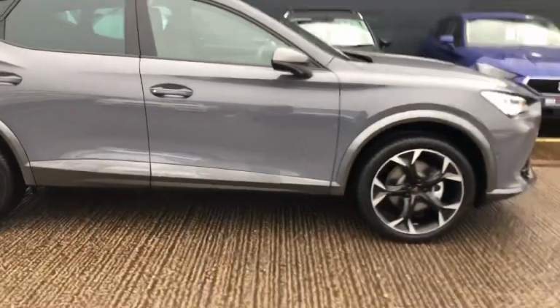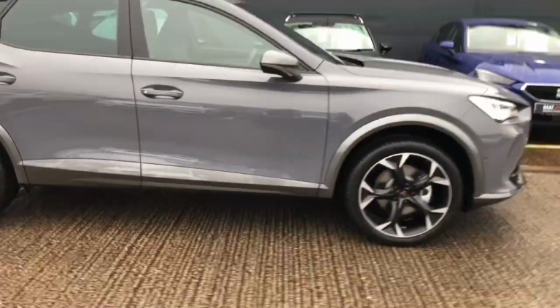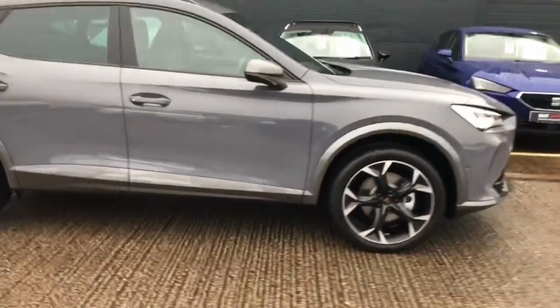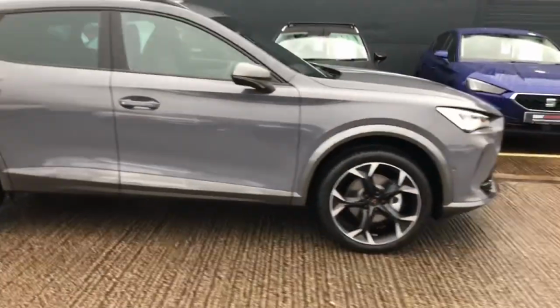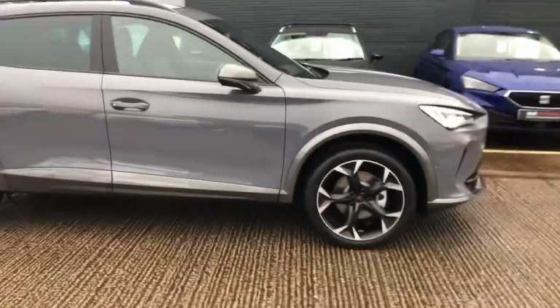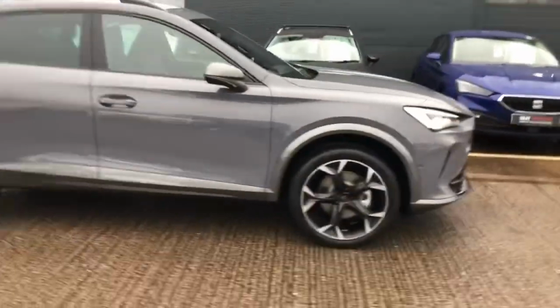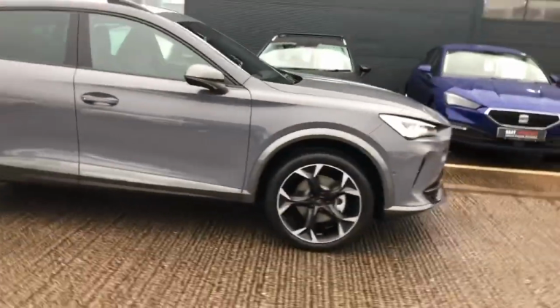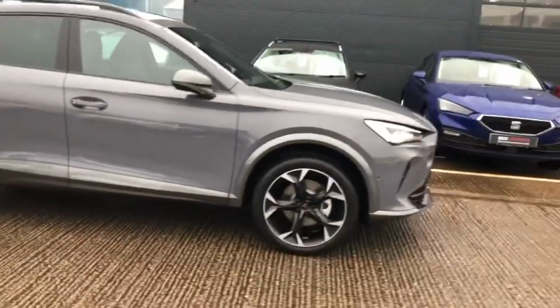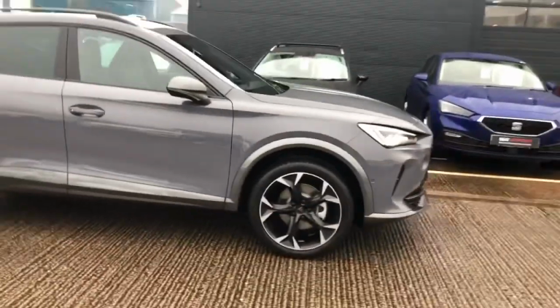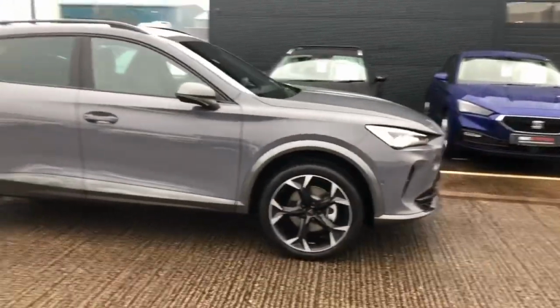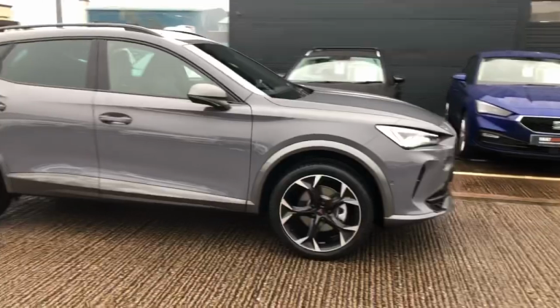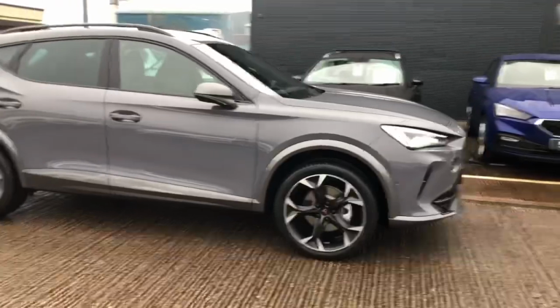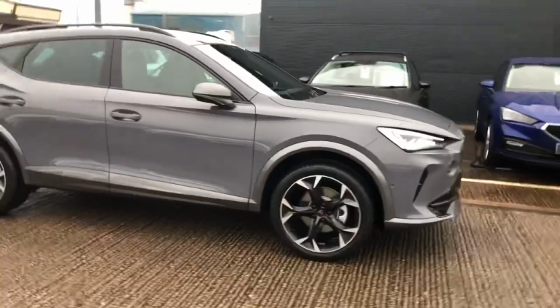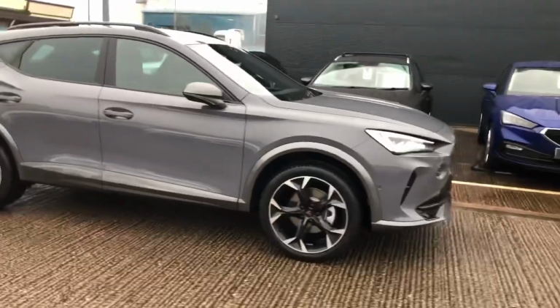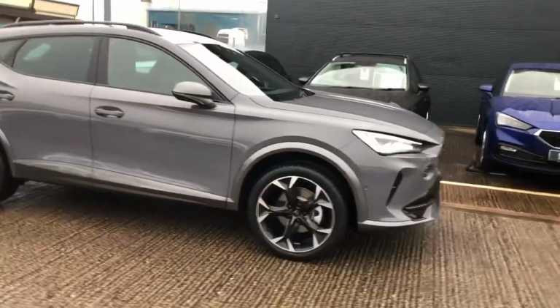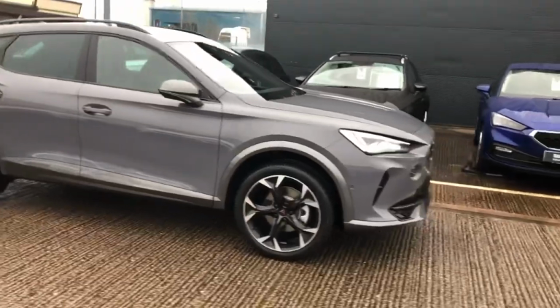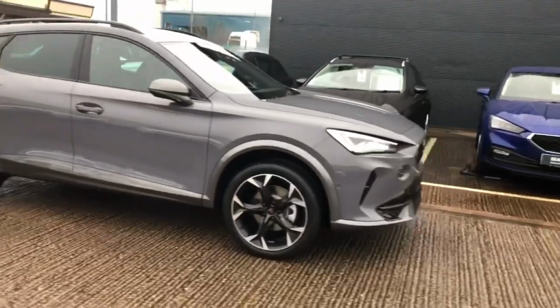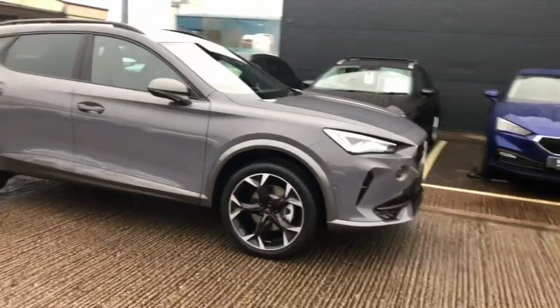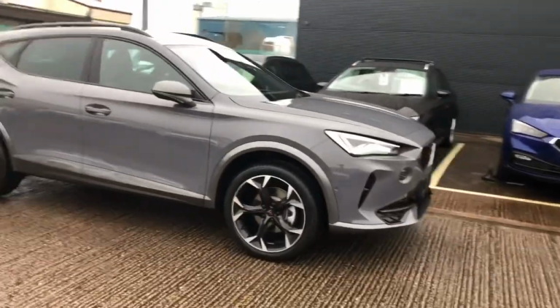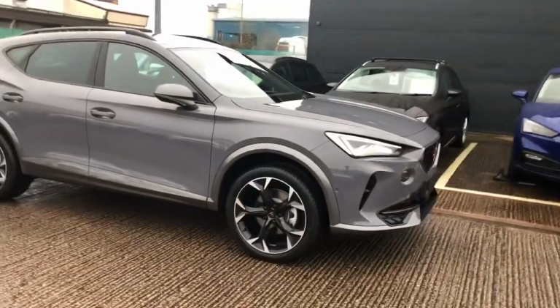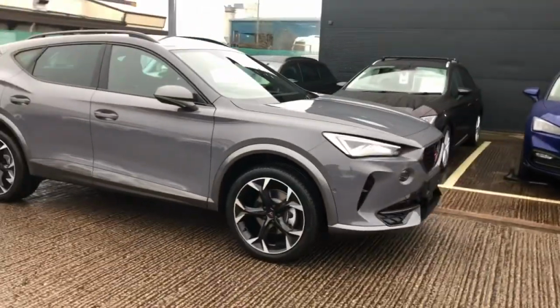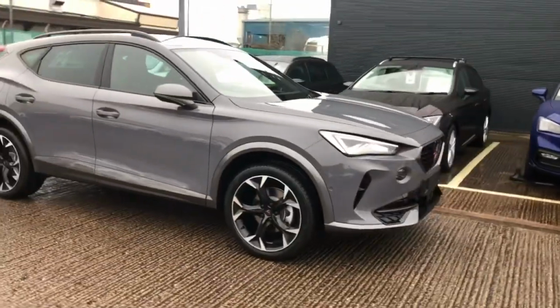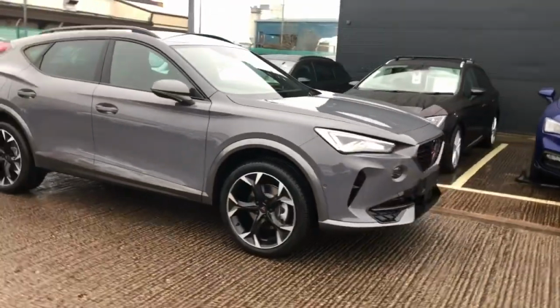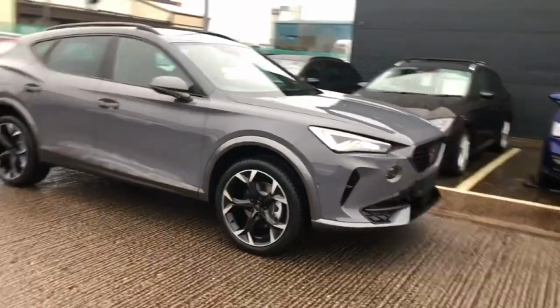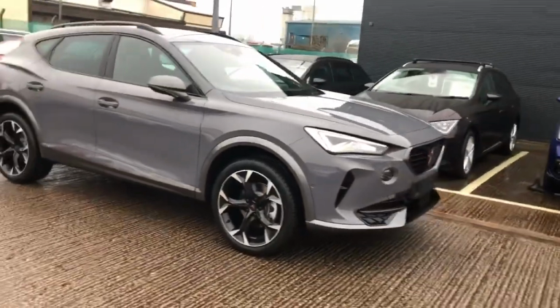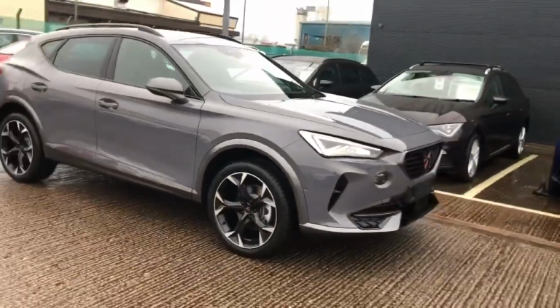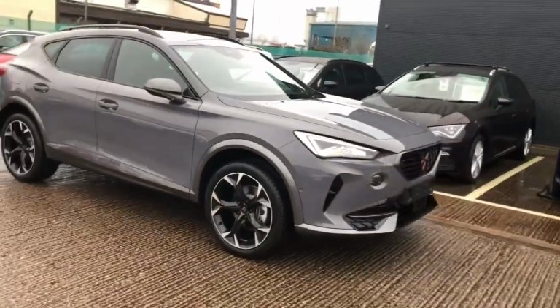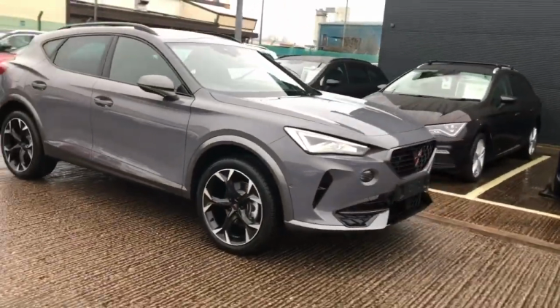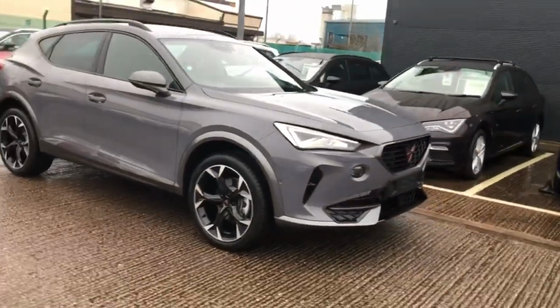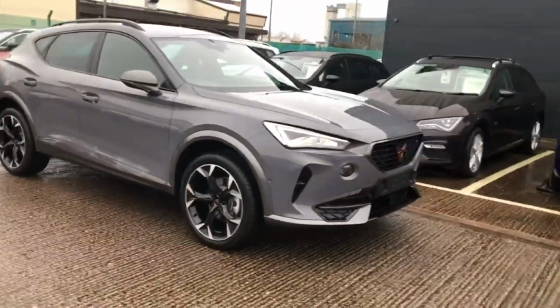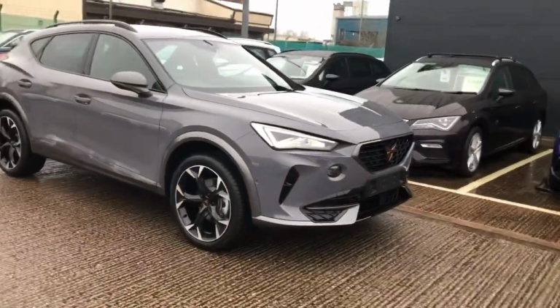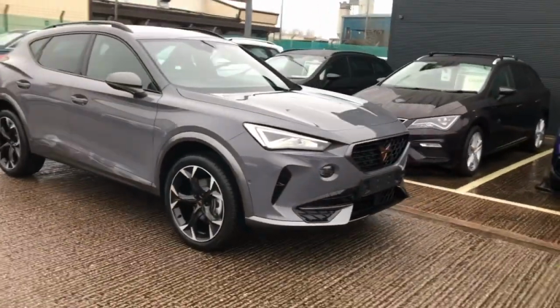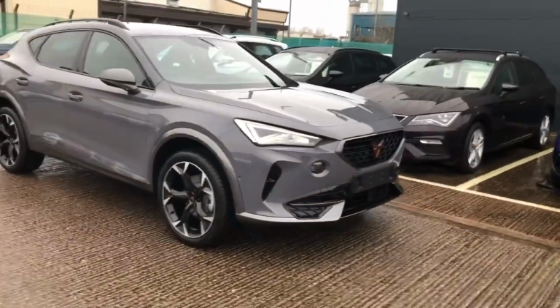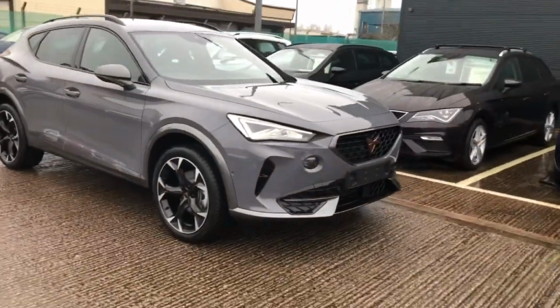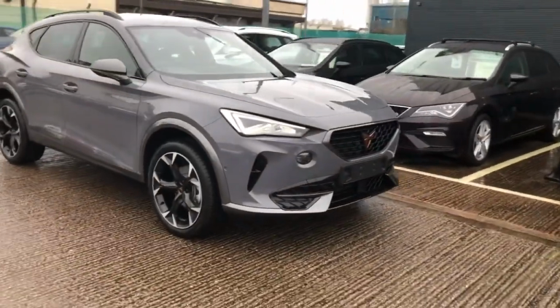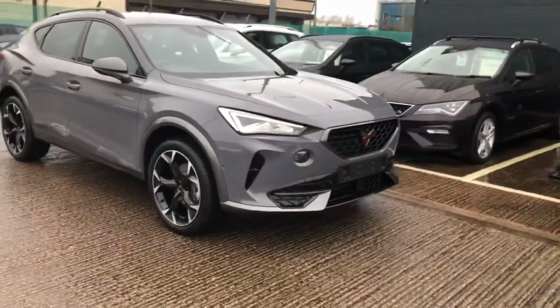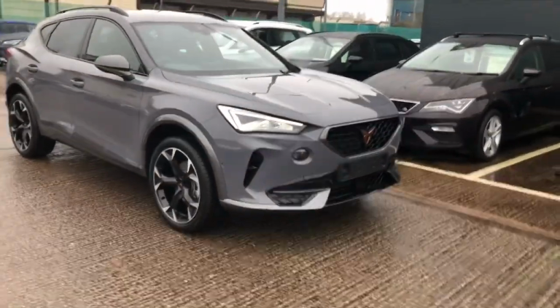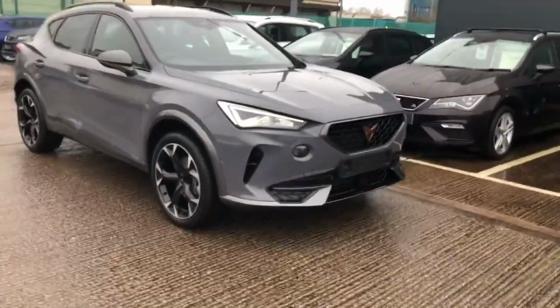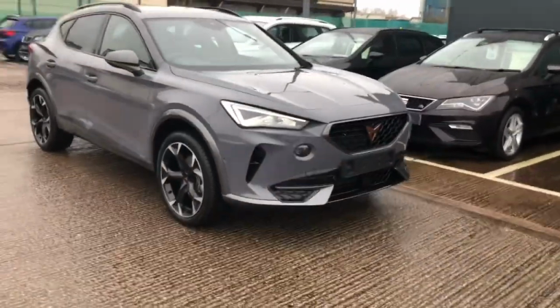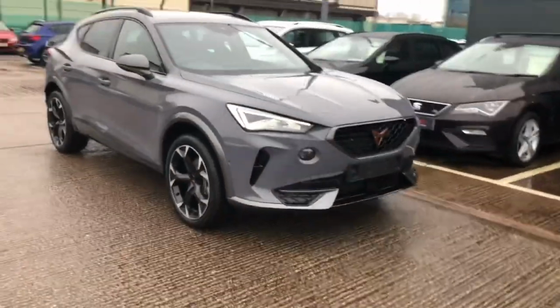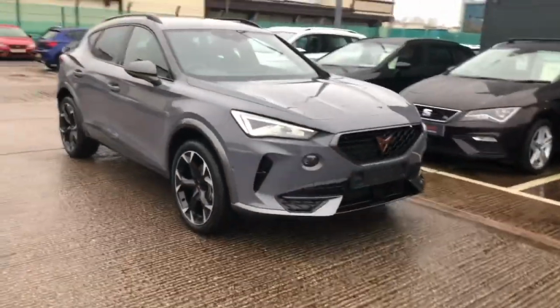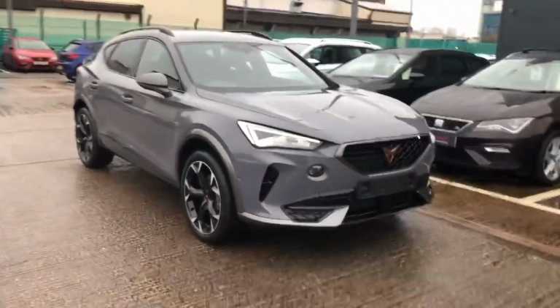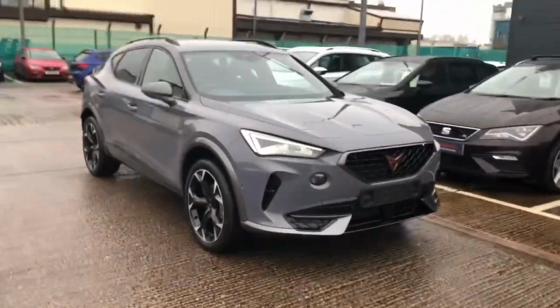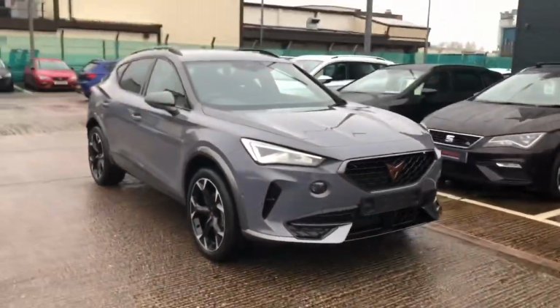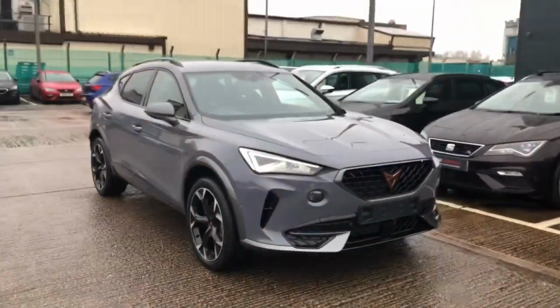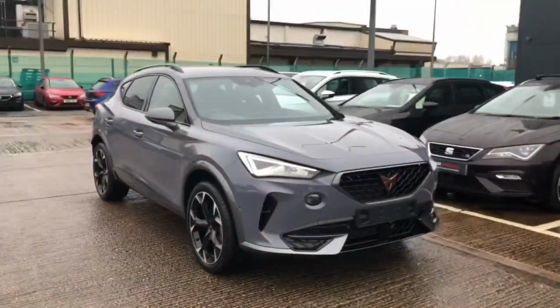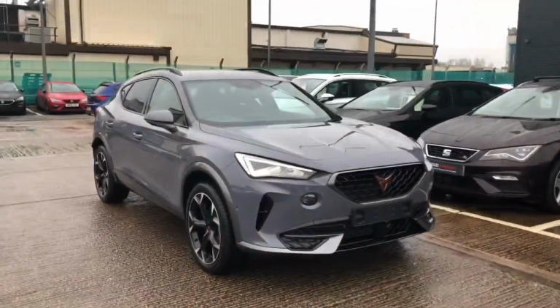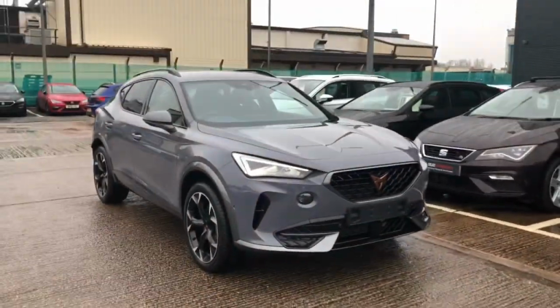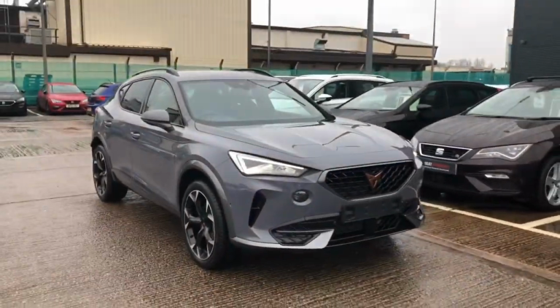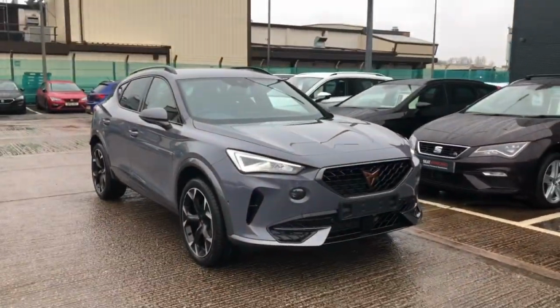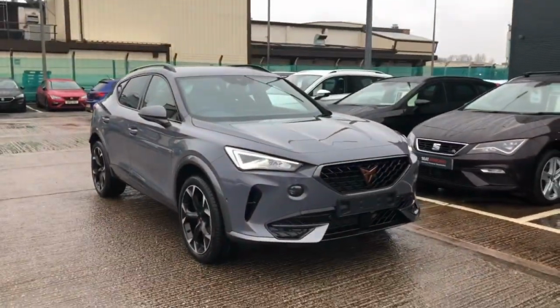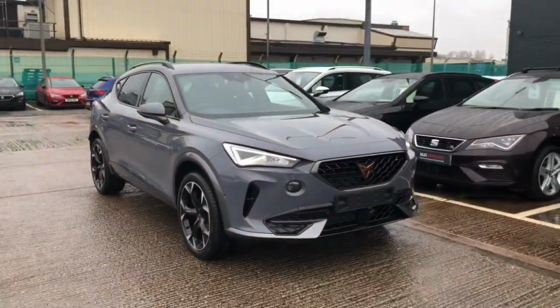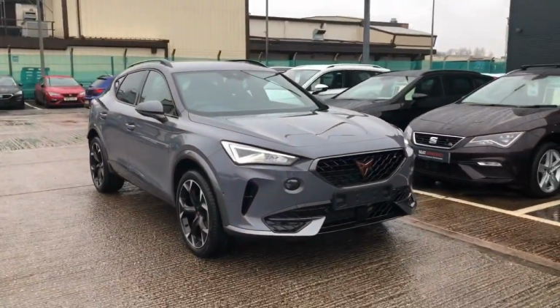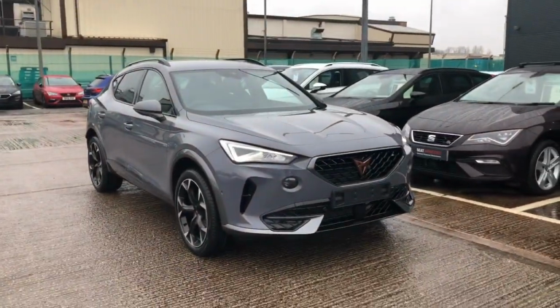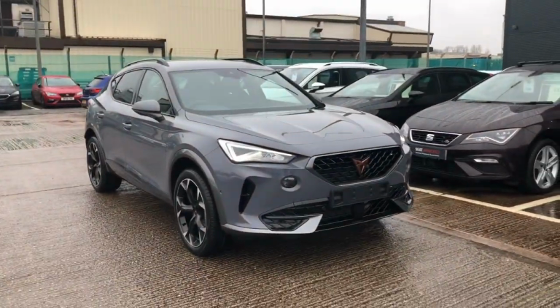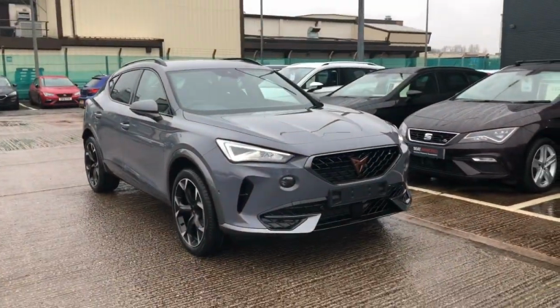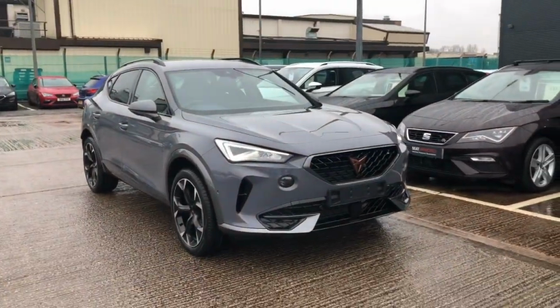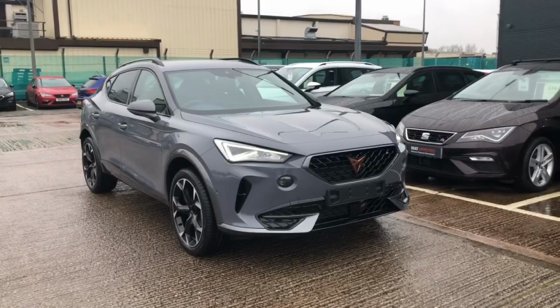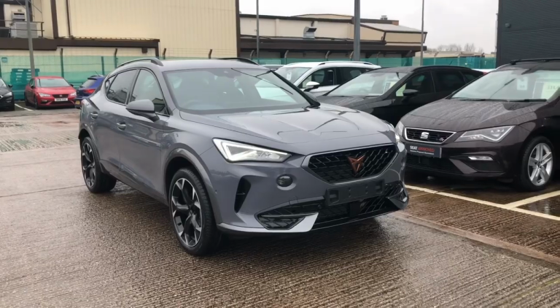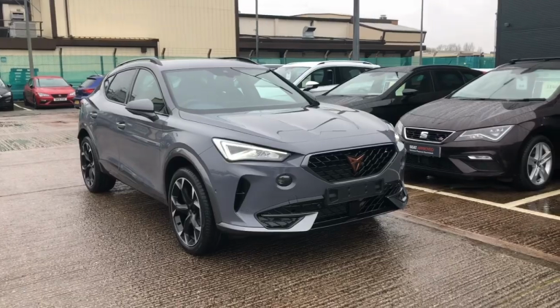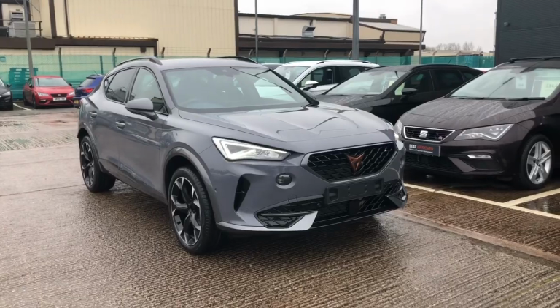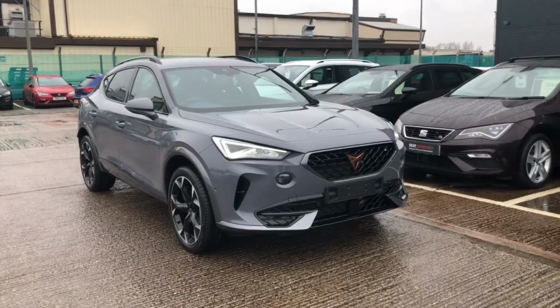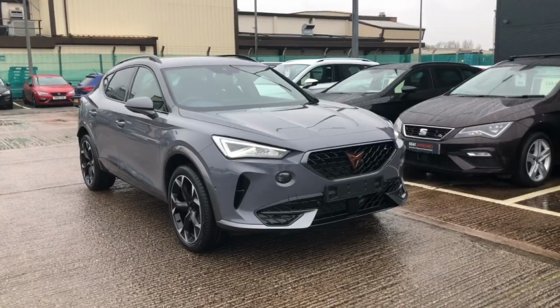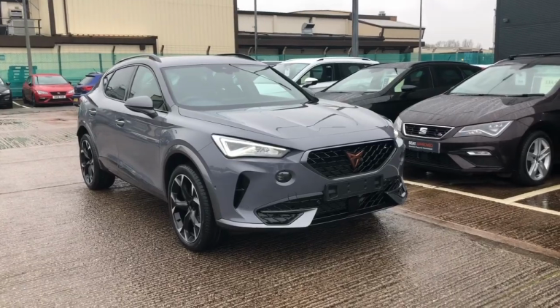If you'd like any more information on this car, please call CUPRA on 01270 507040. Thank you.